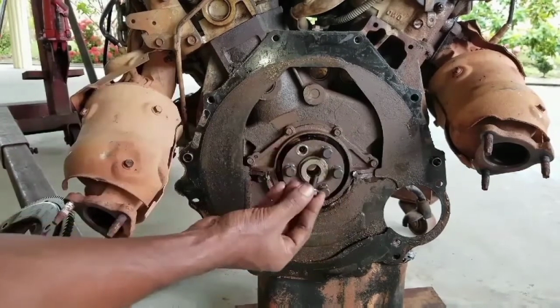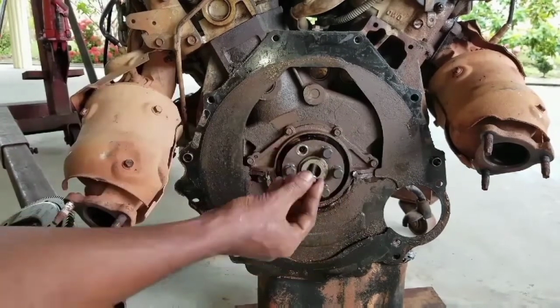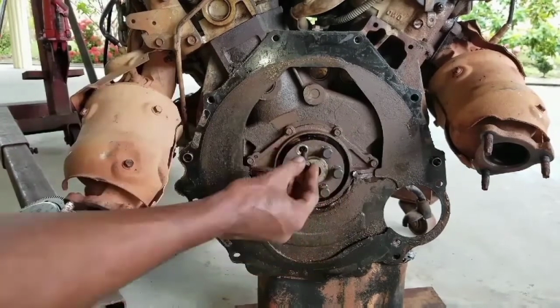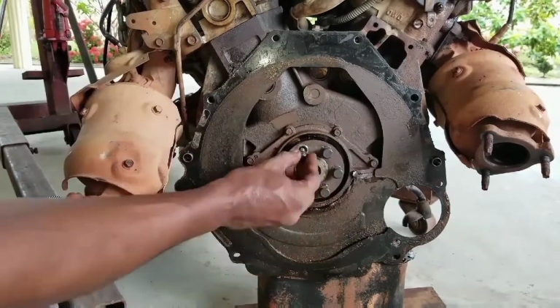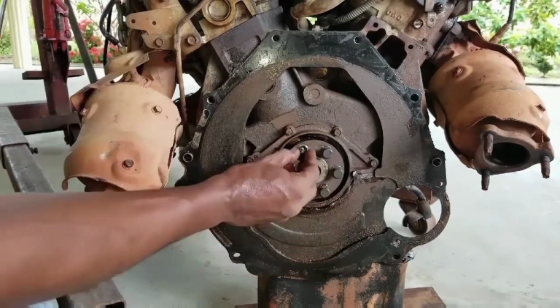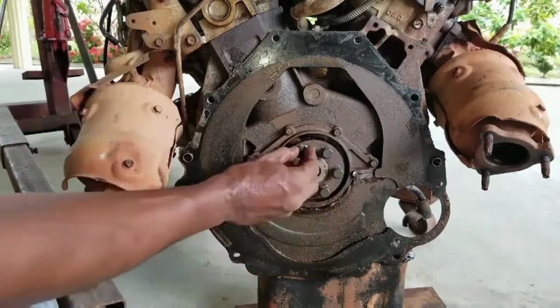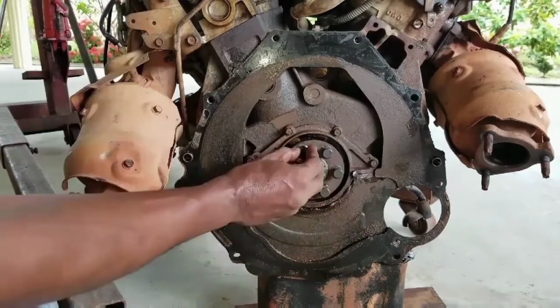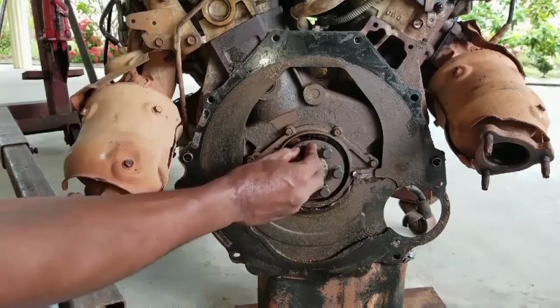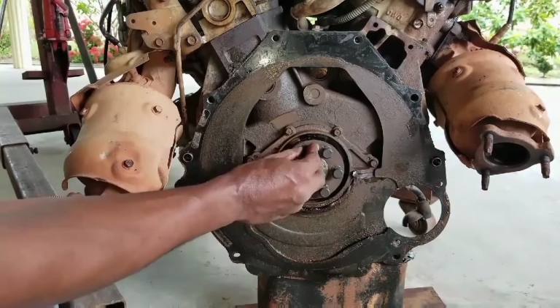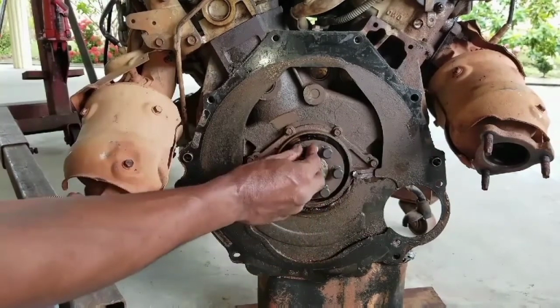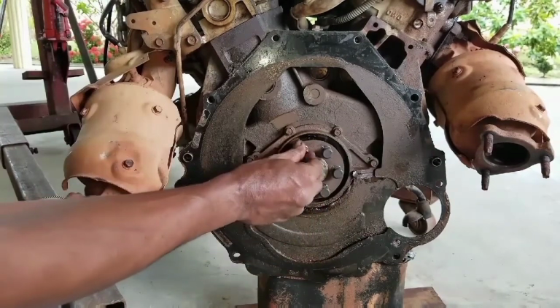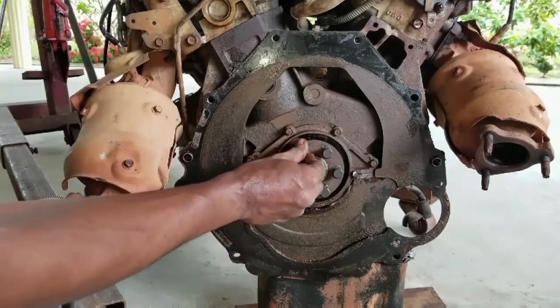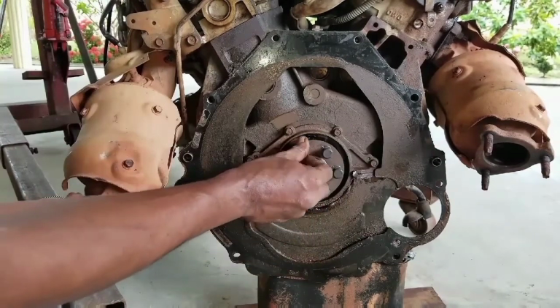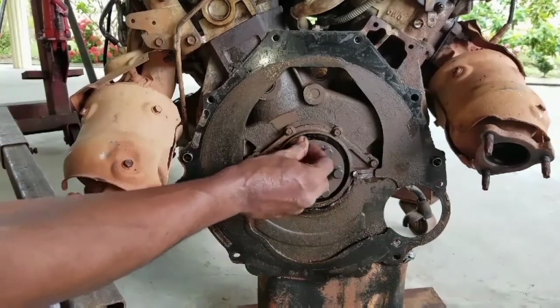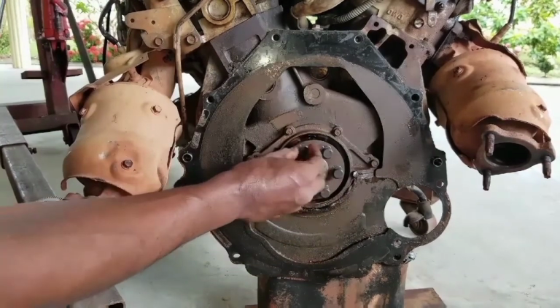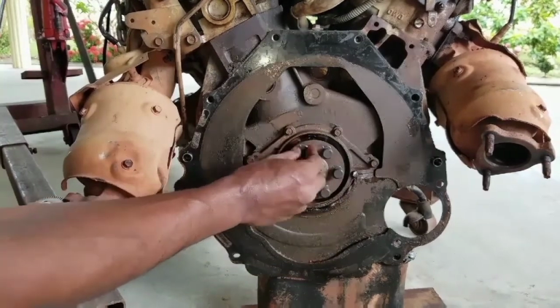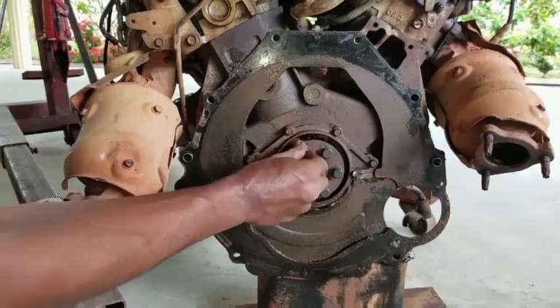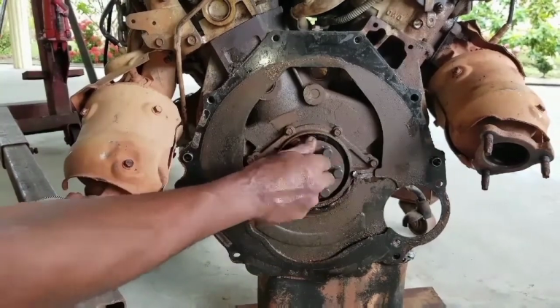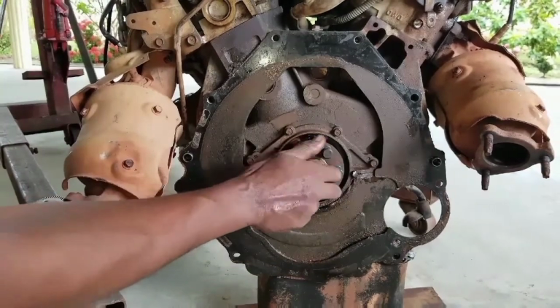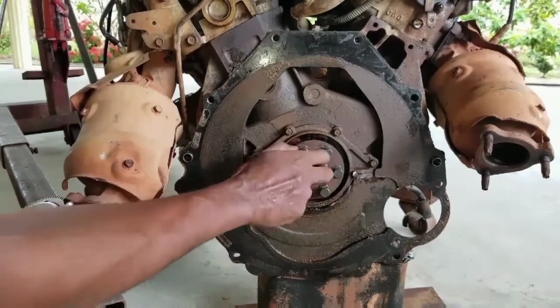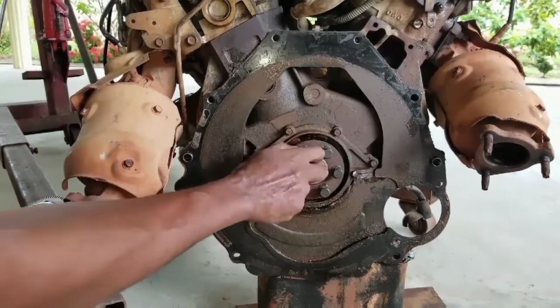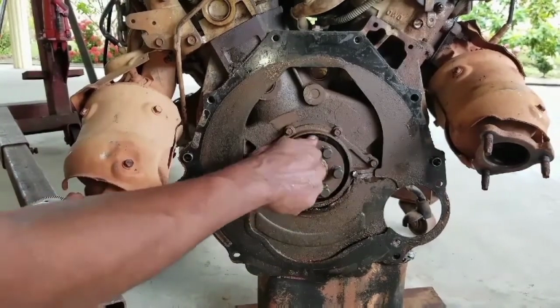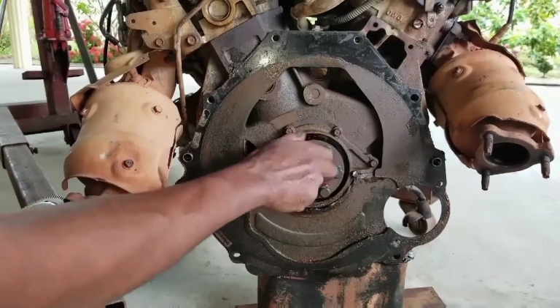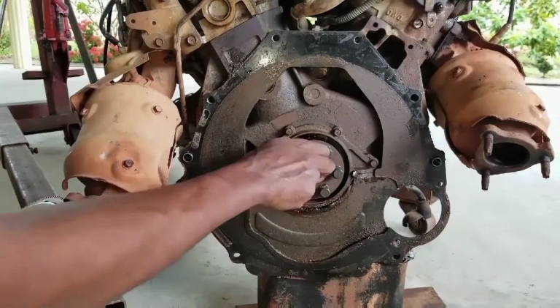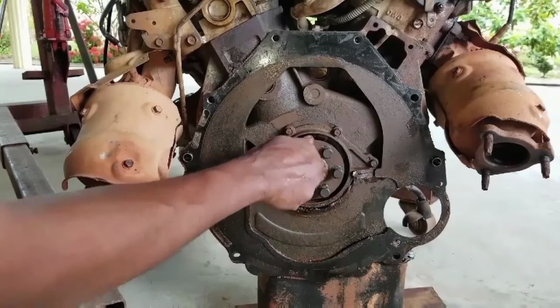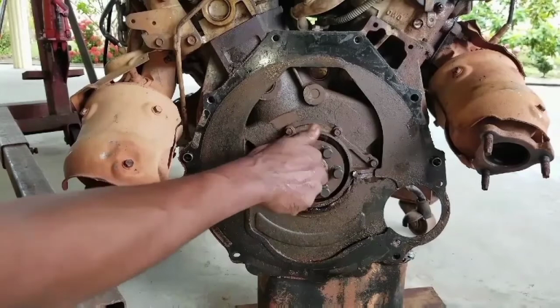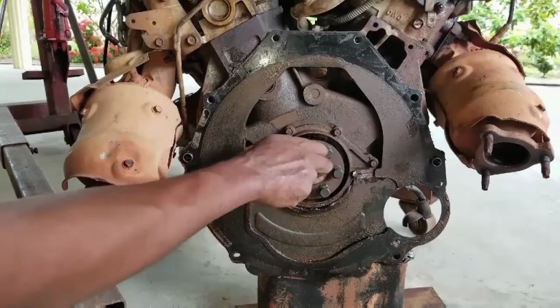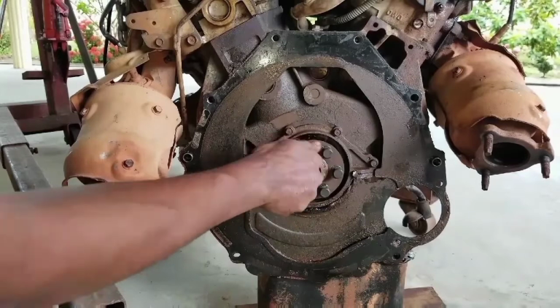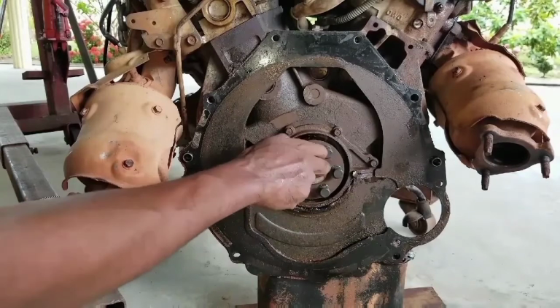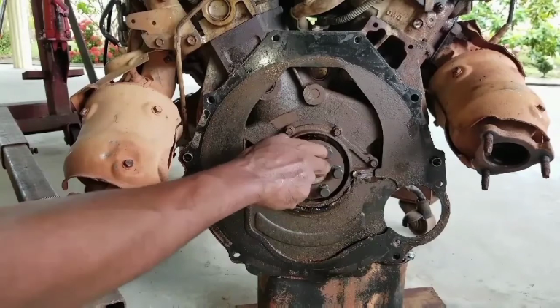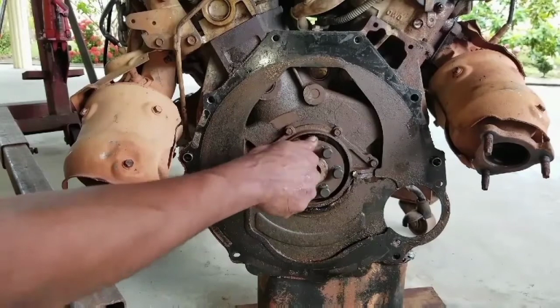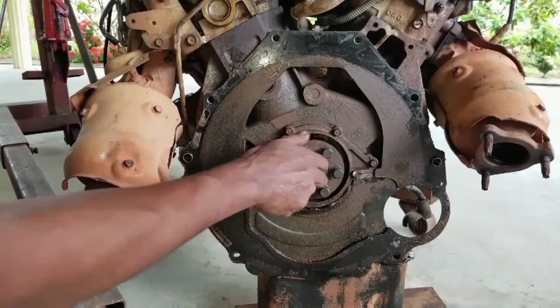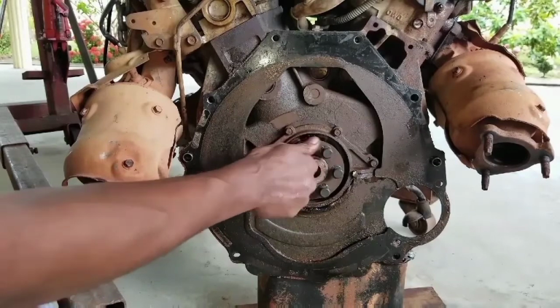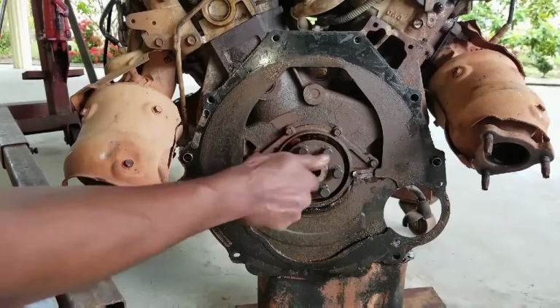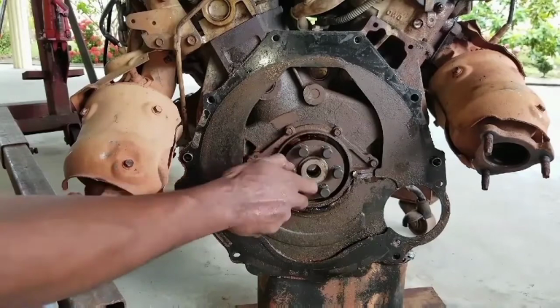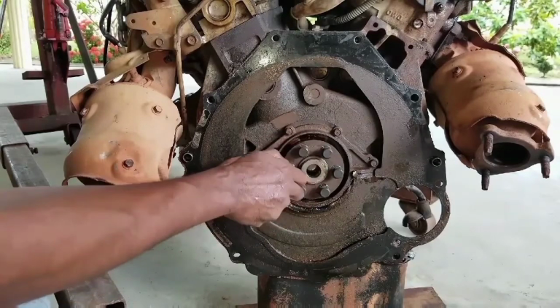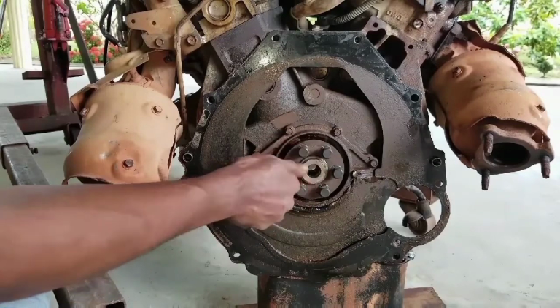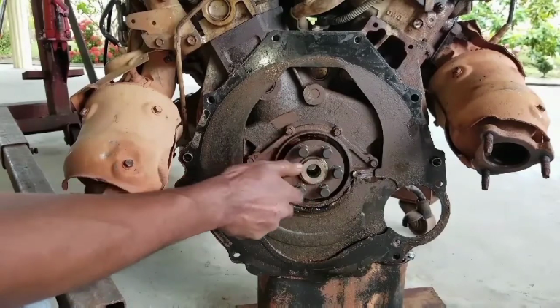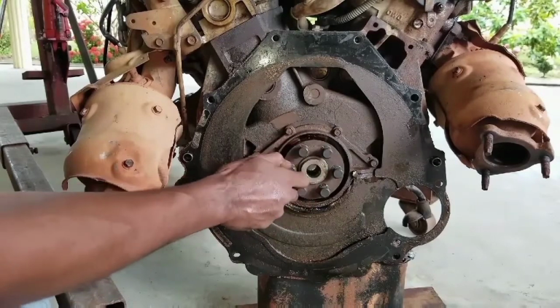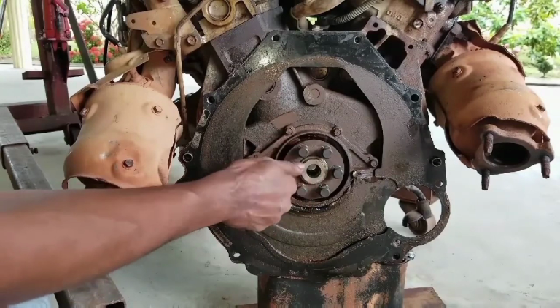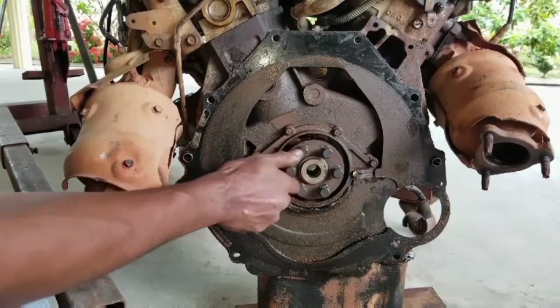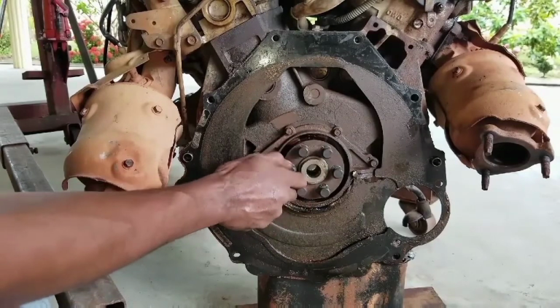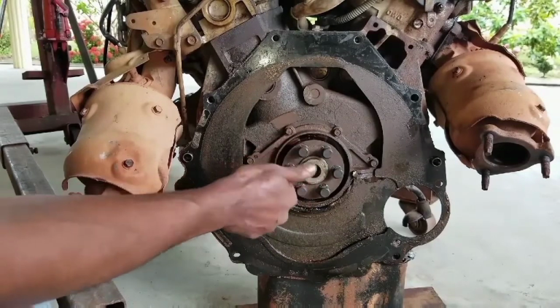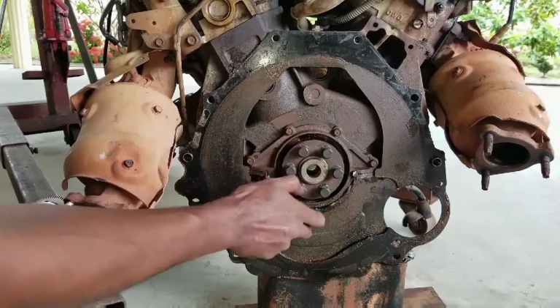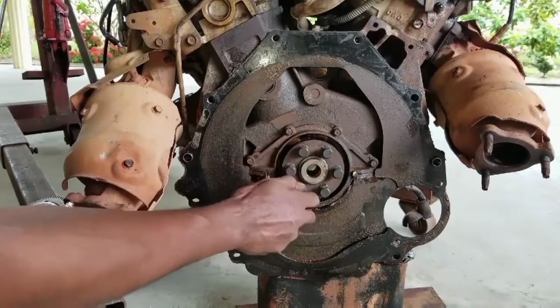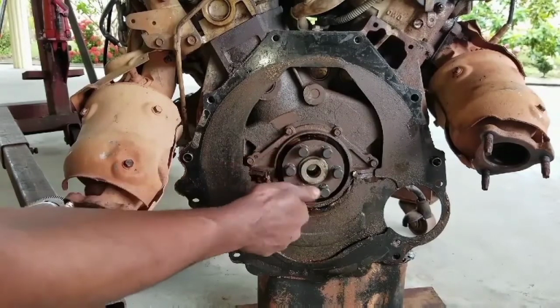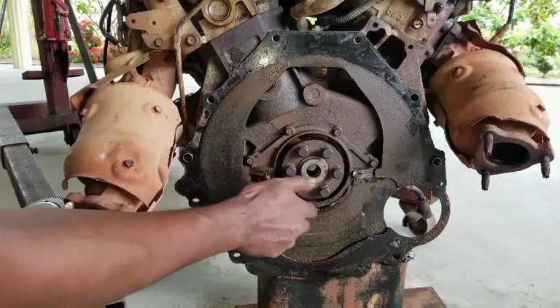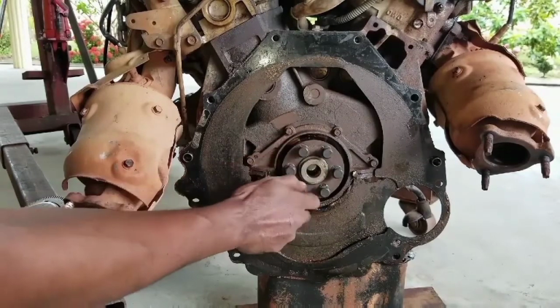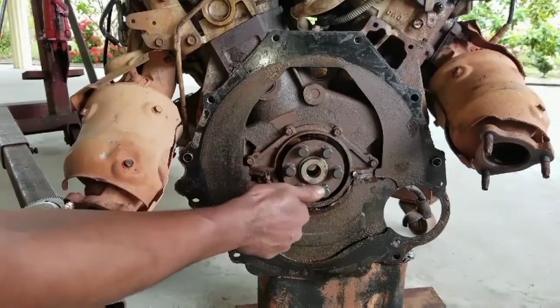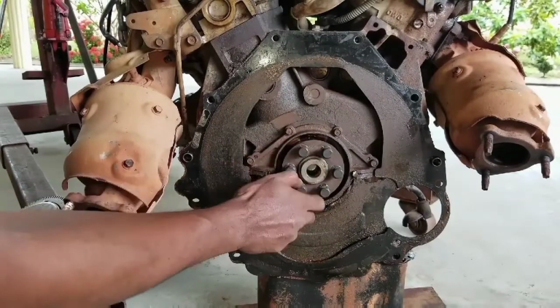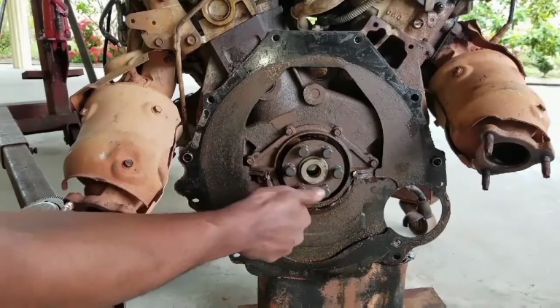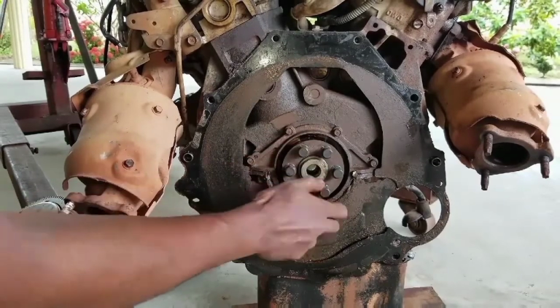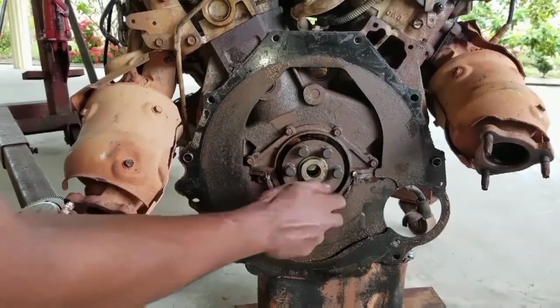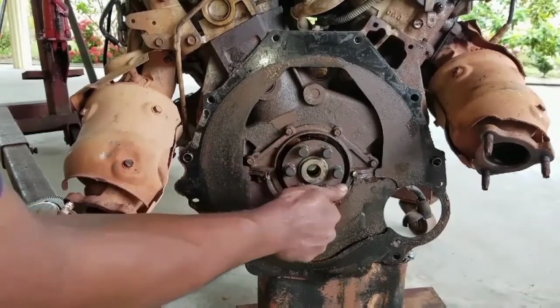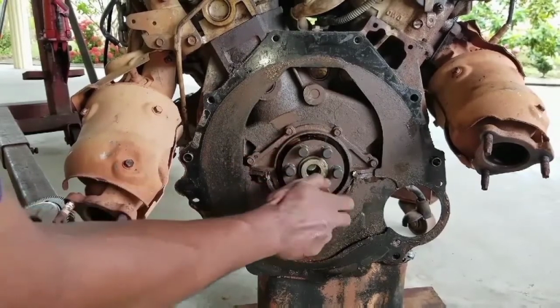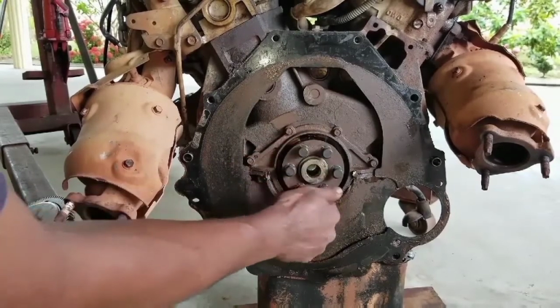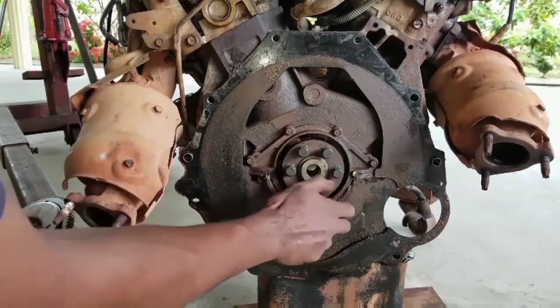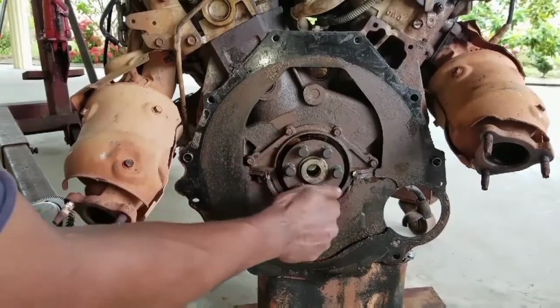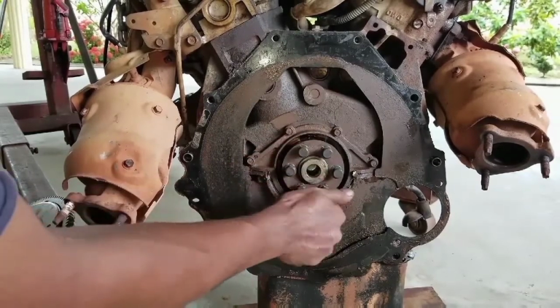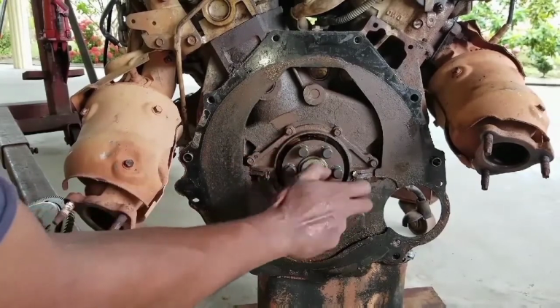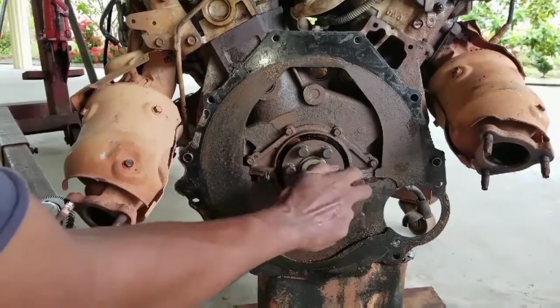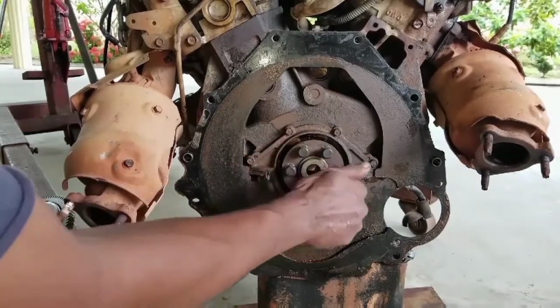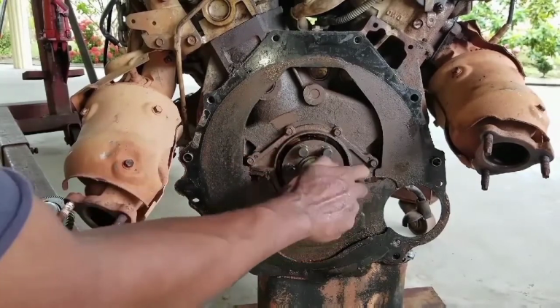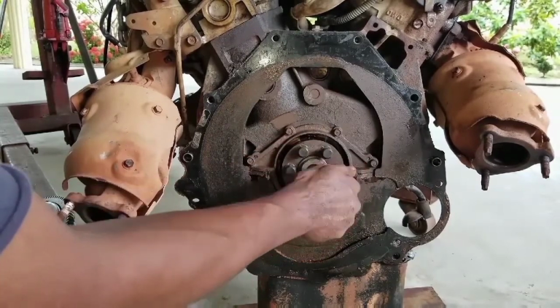We must remember when reinstalling these grade 8 hardened steel bolts for the flex plate to use some form of Loctite.